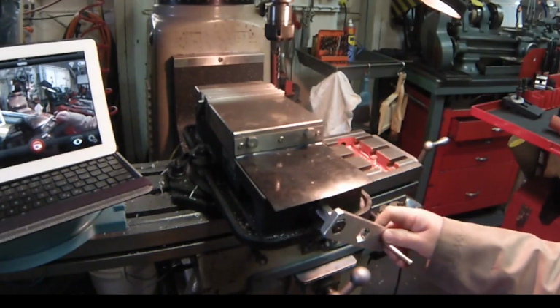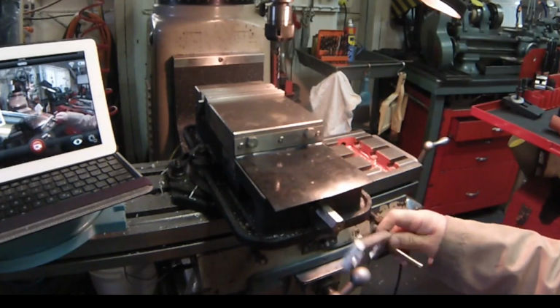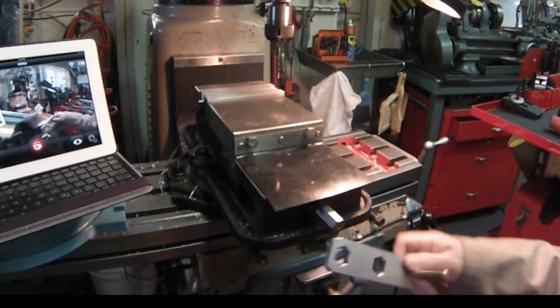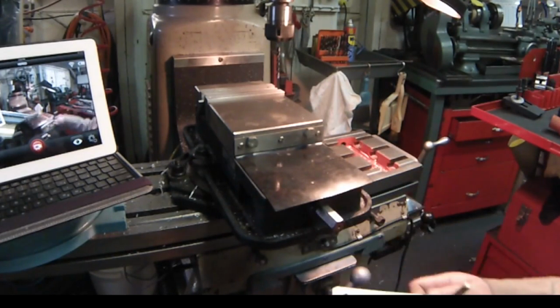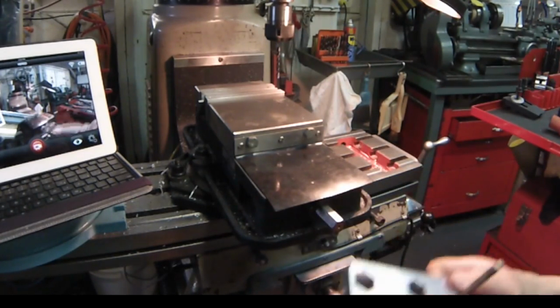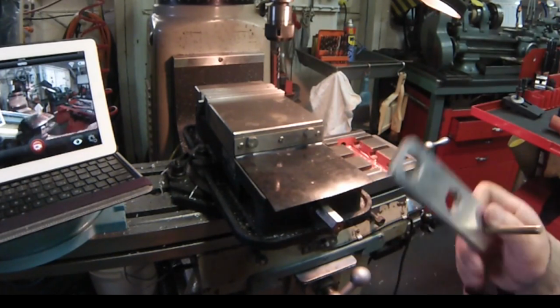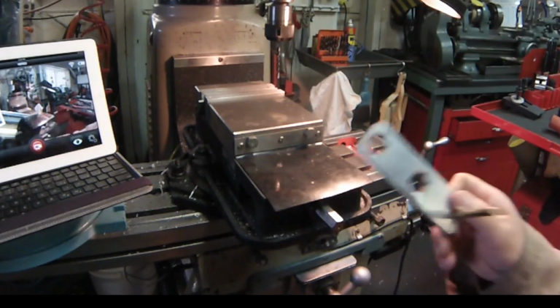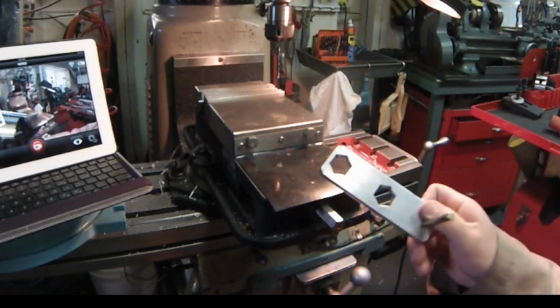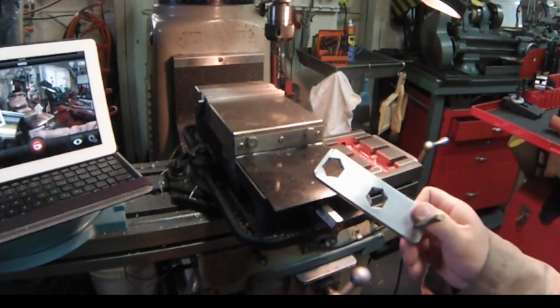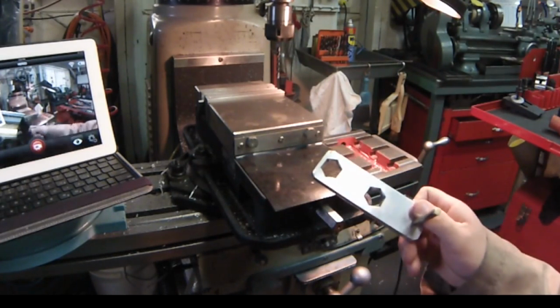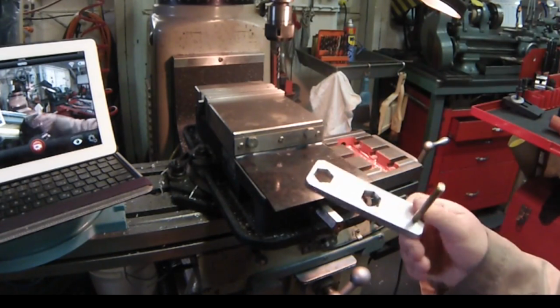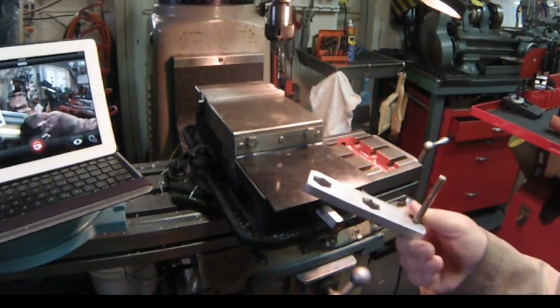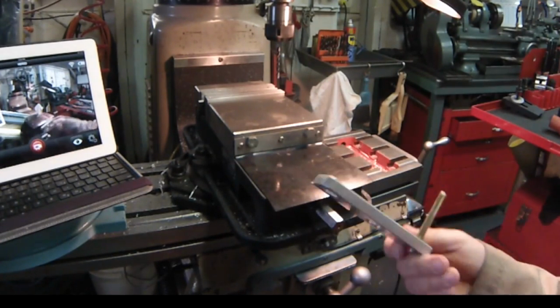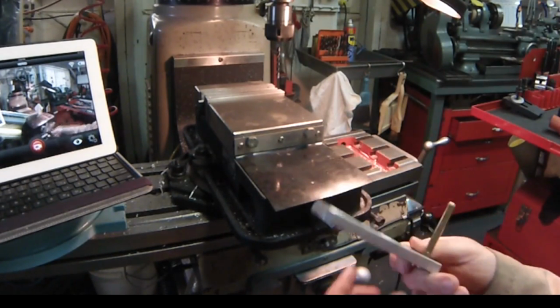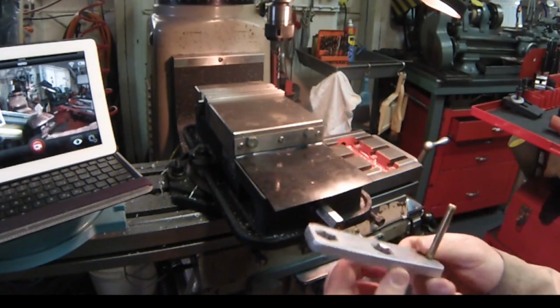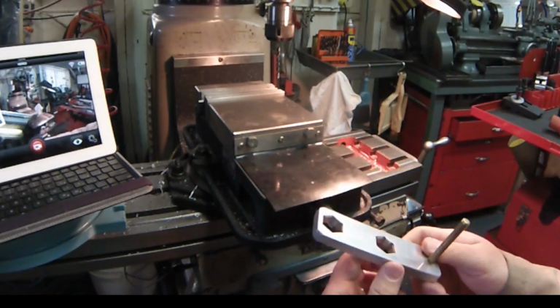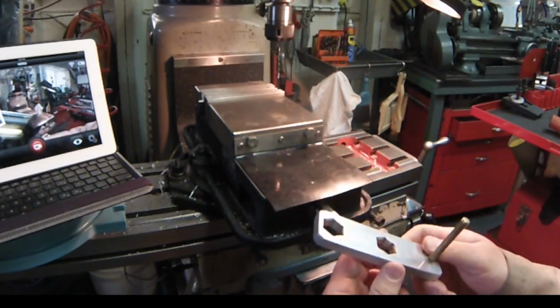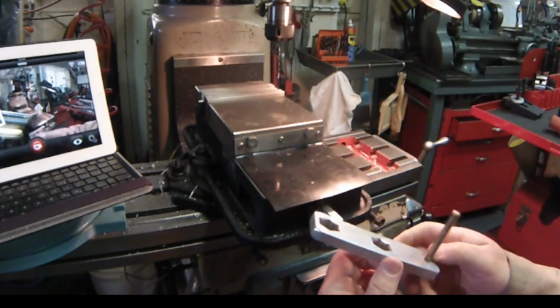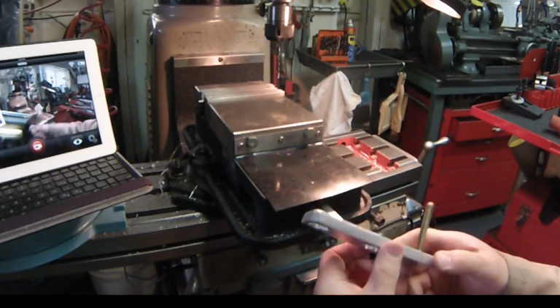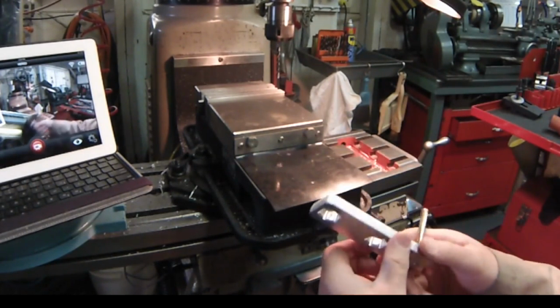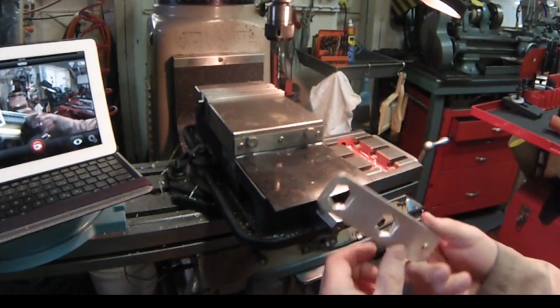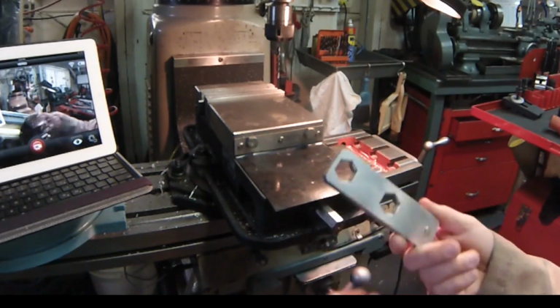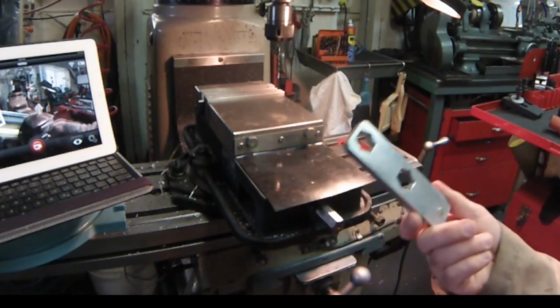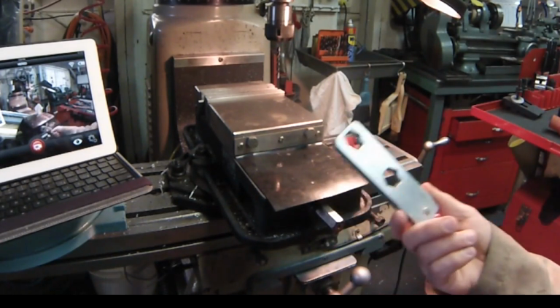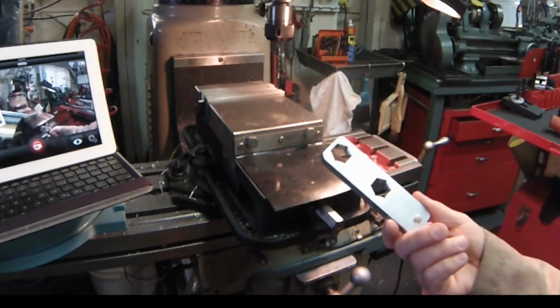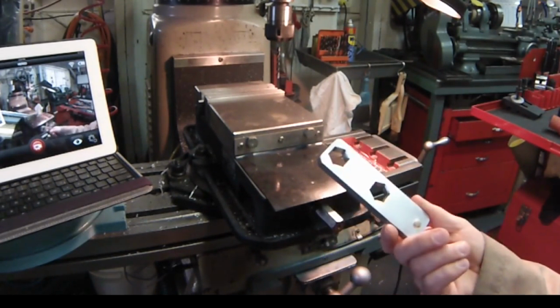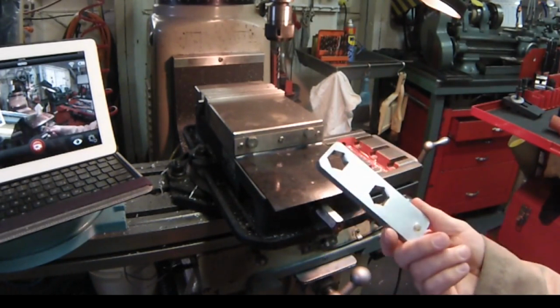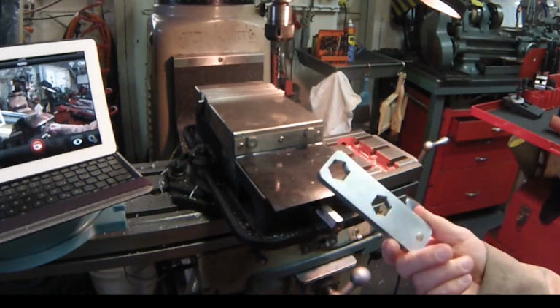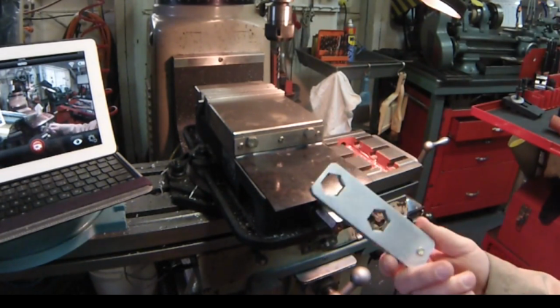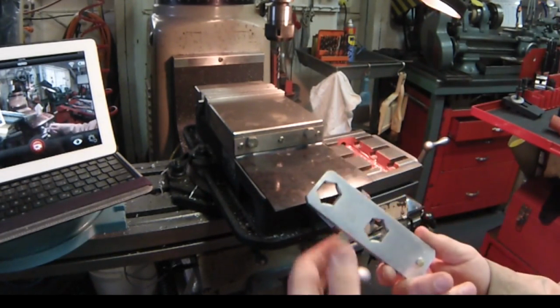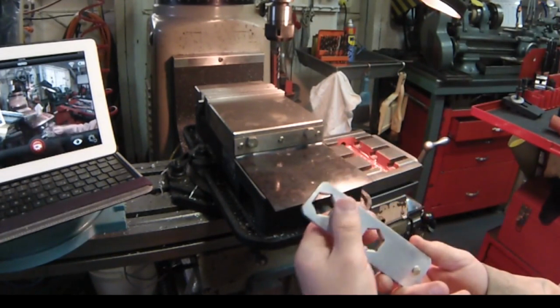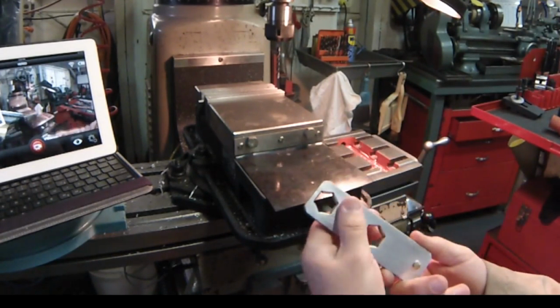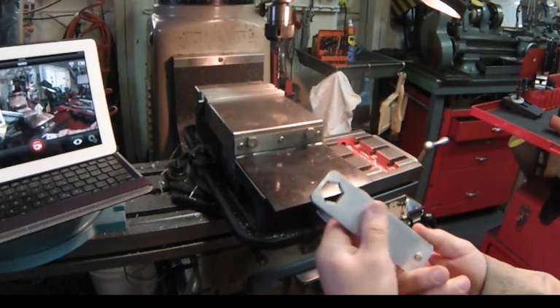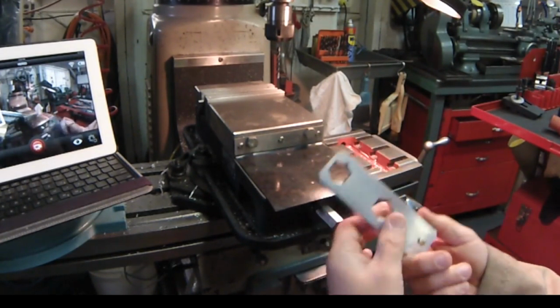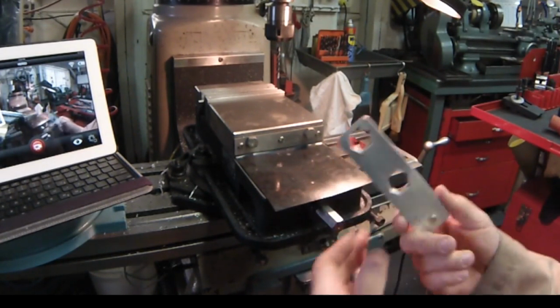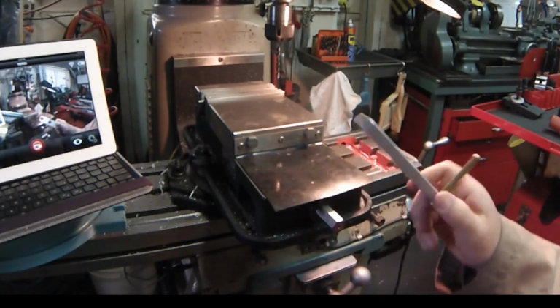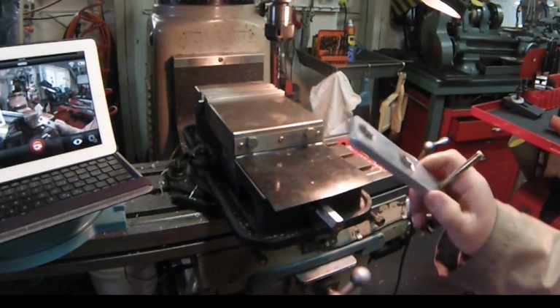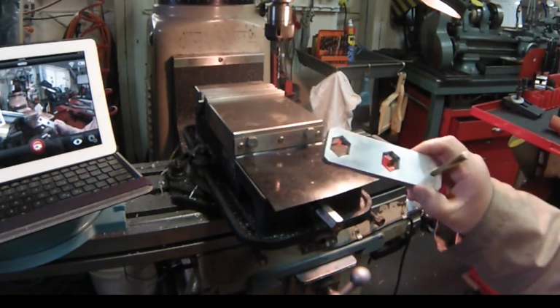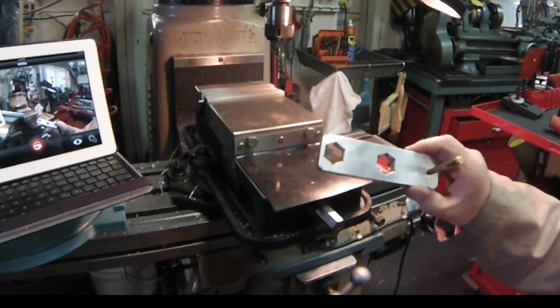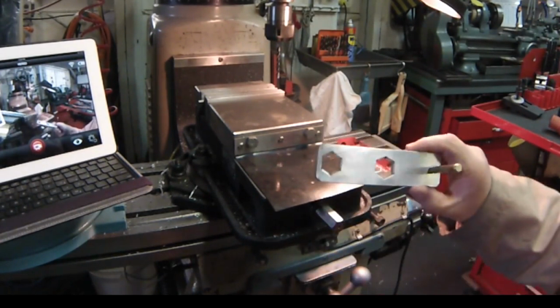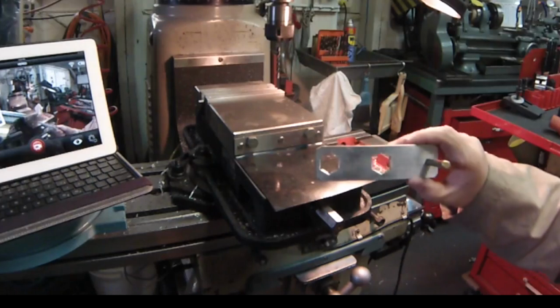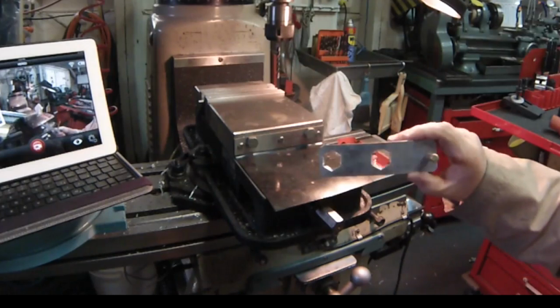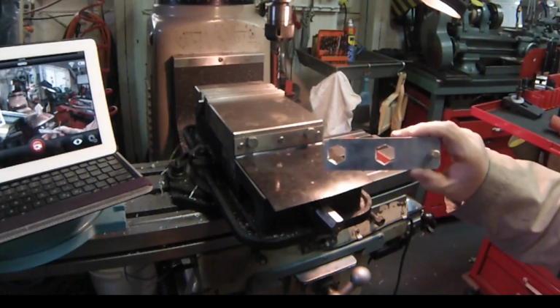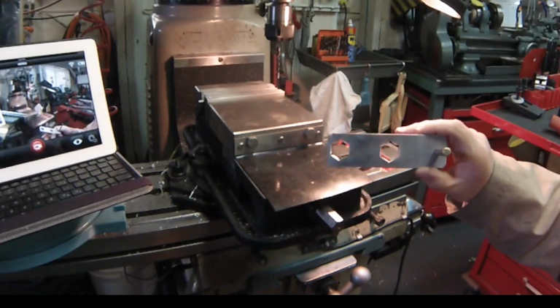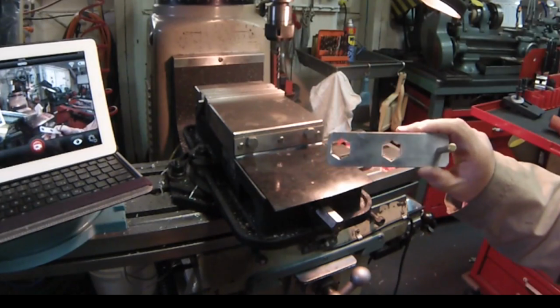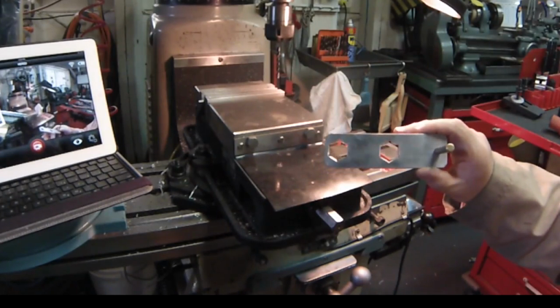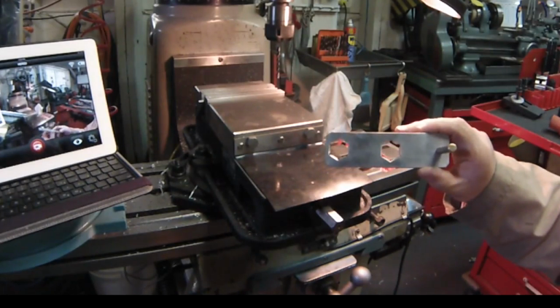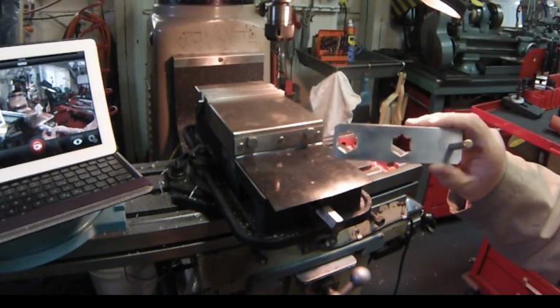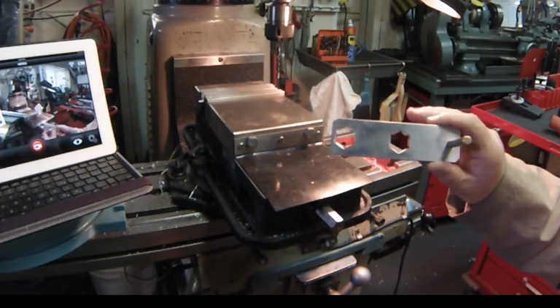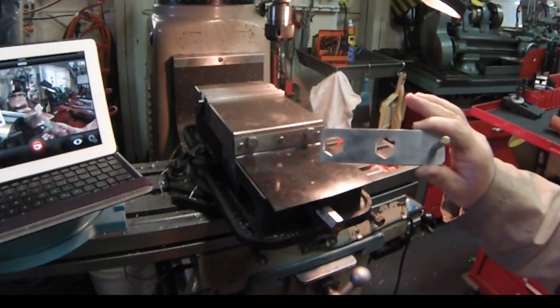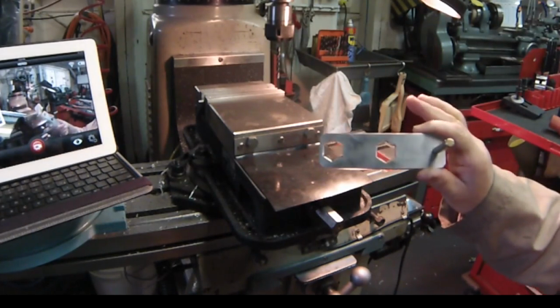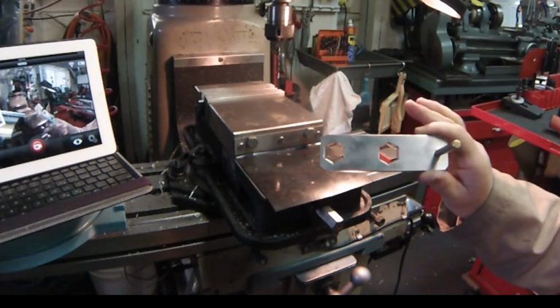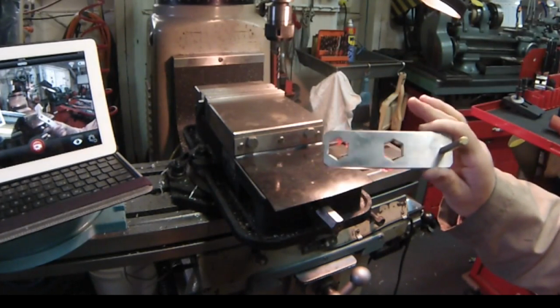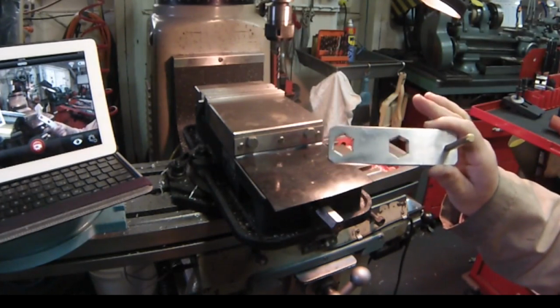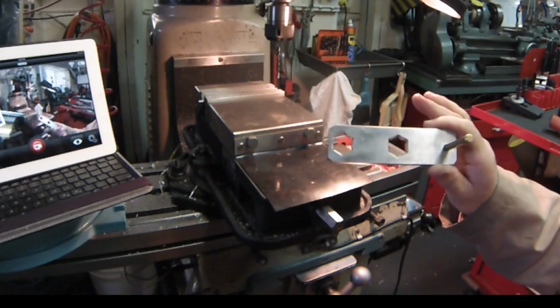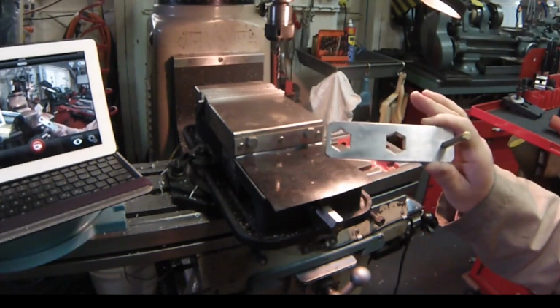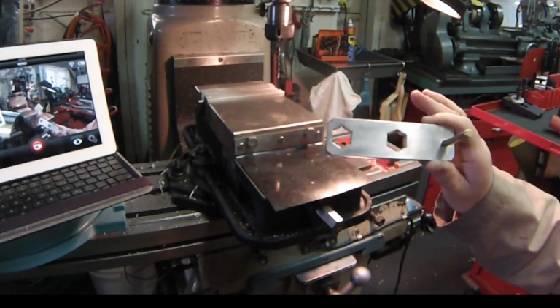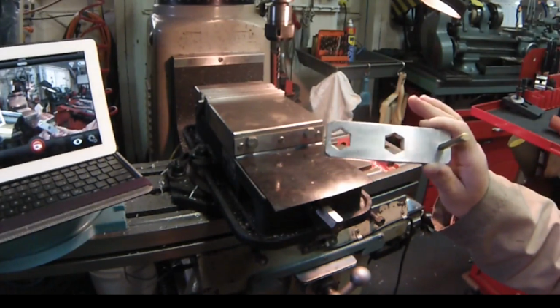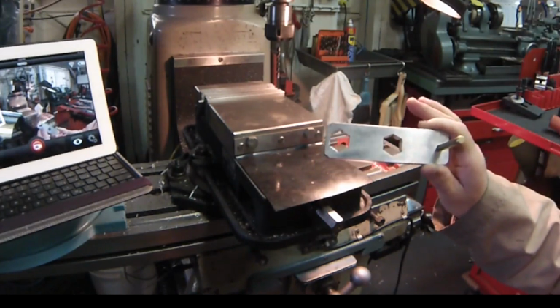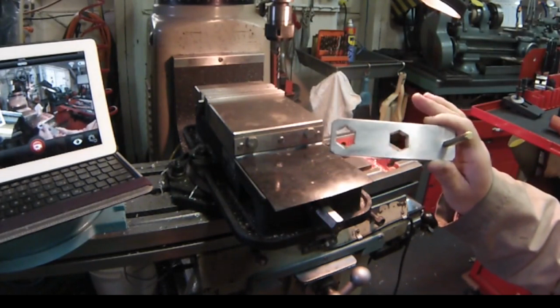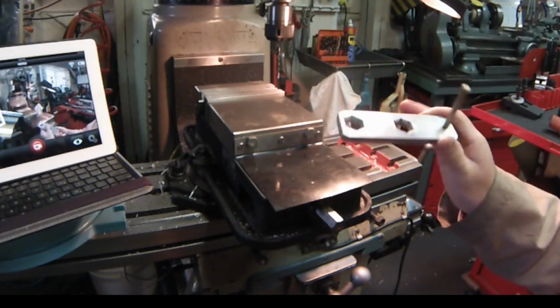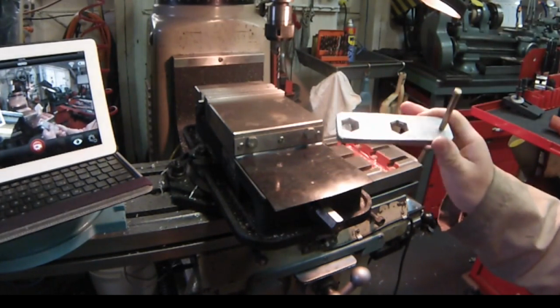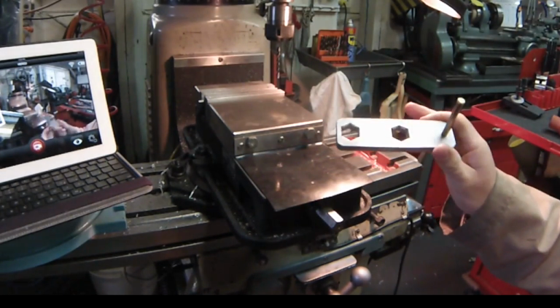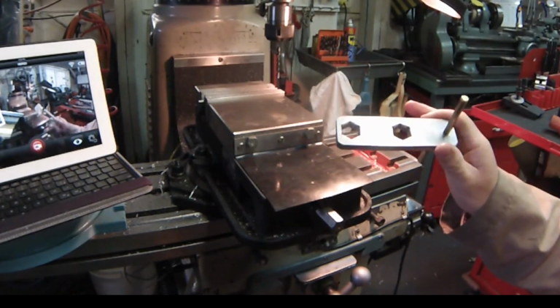You're going to see a video of how I actually made that out of 3⅛ inch 6061 aluminum.